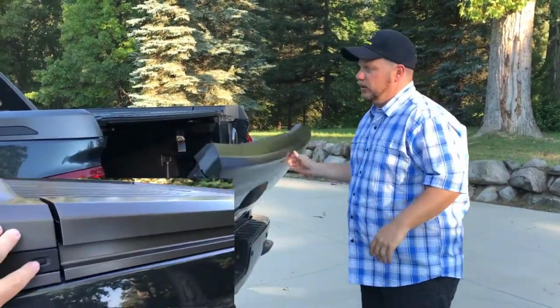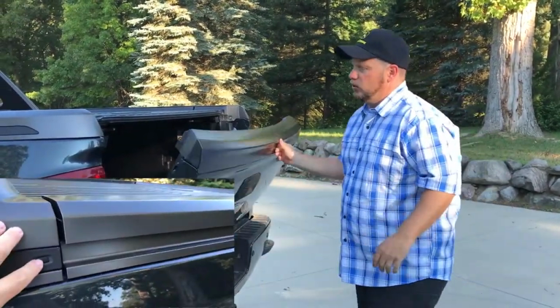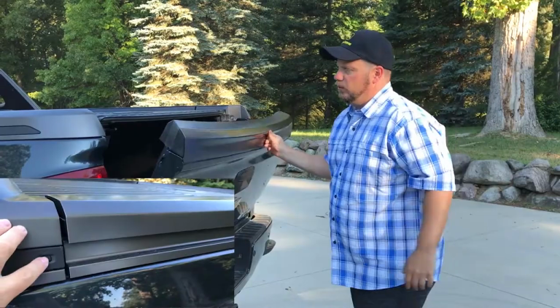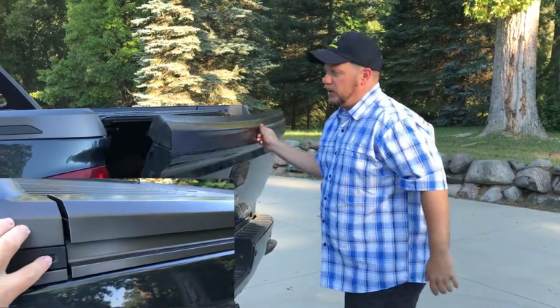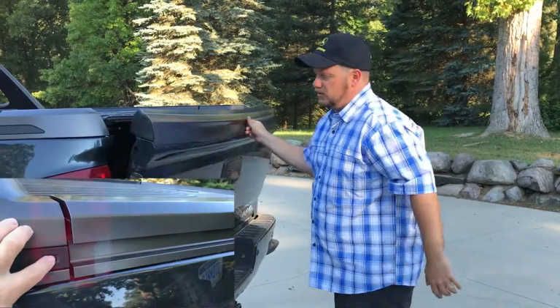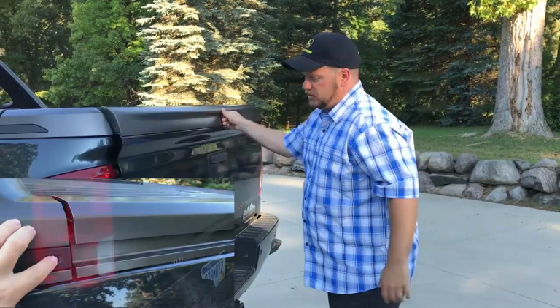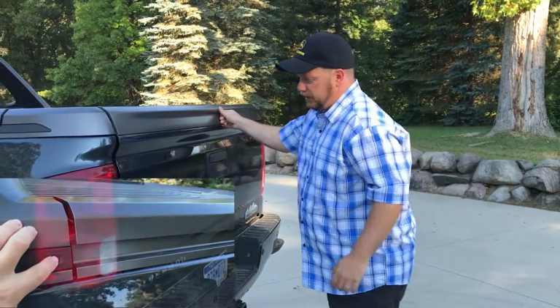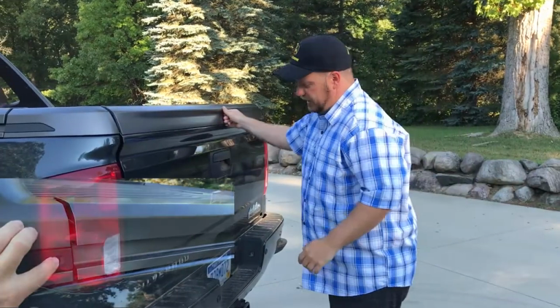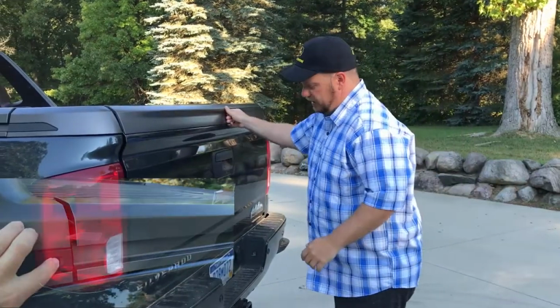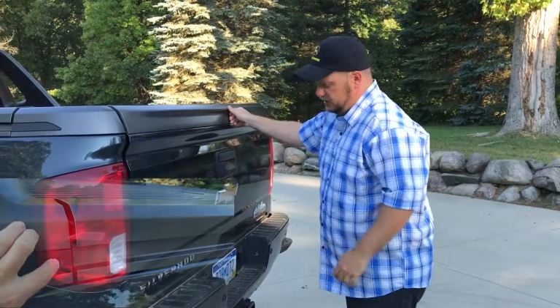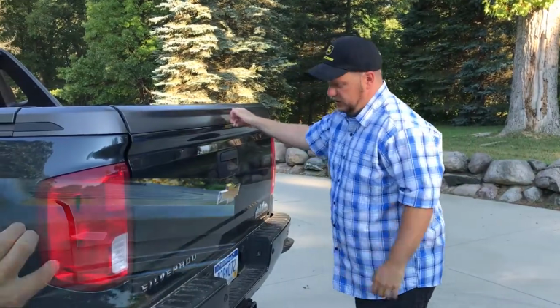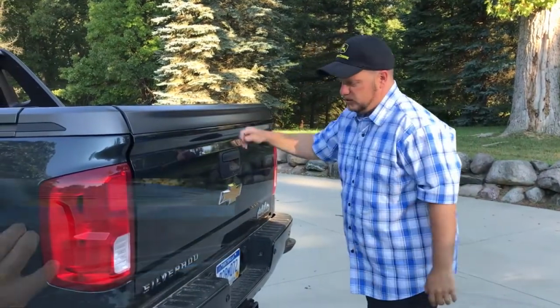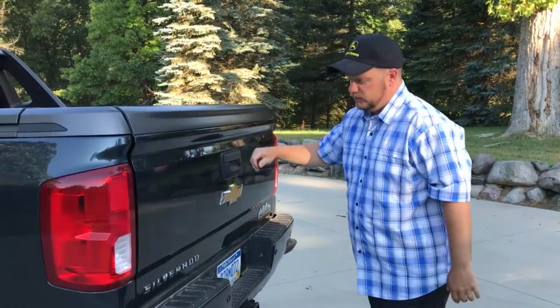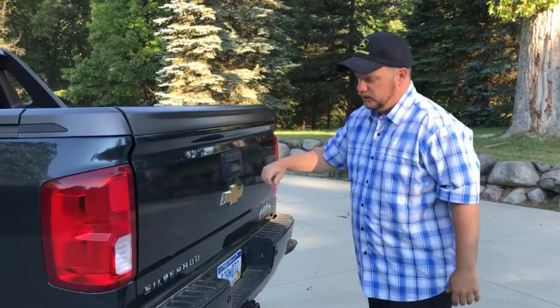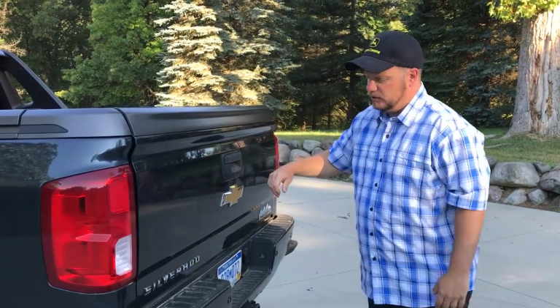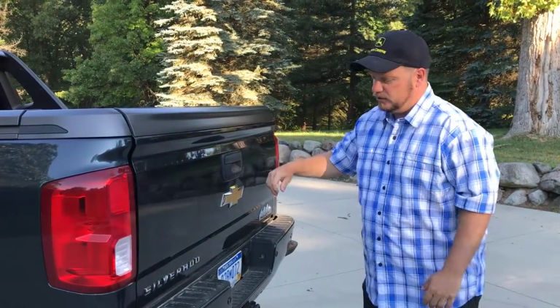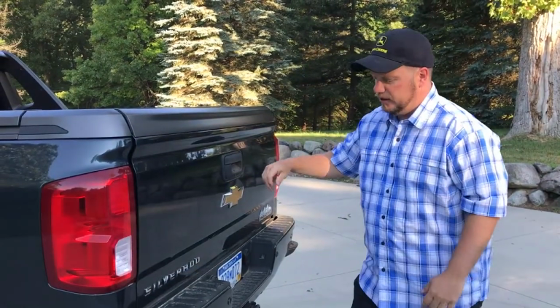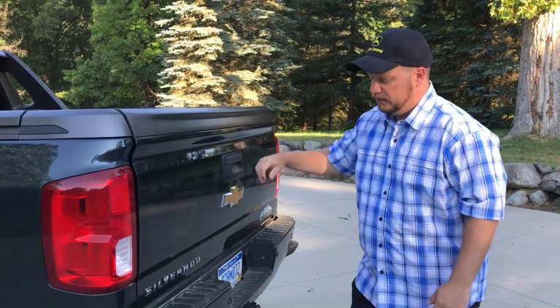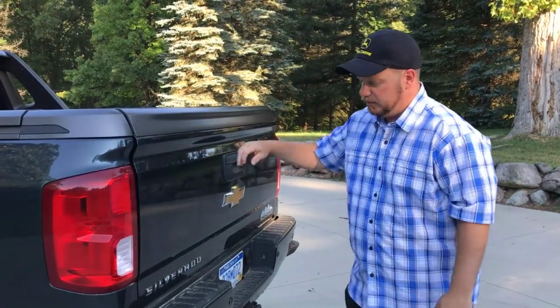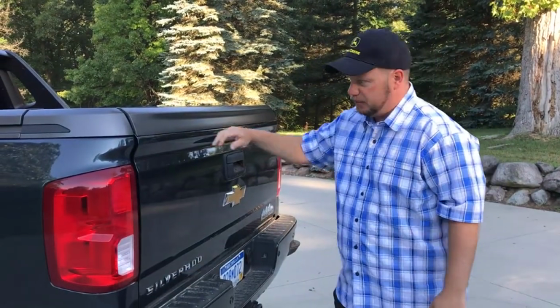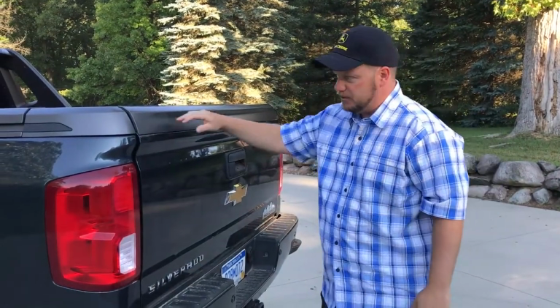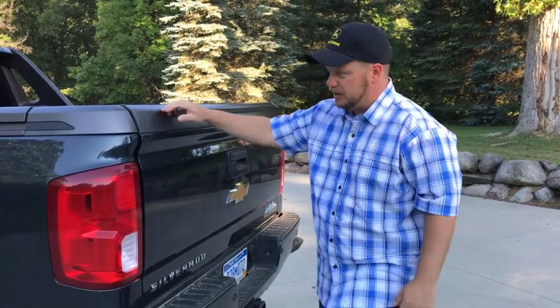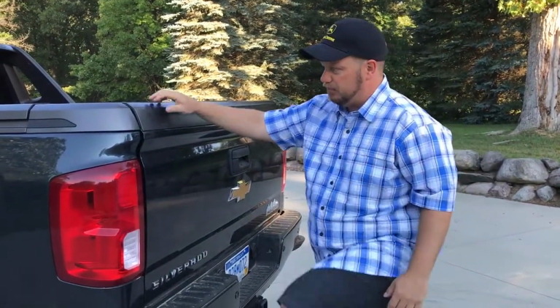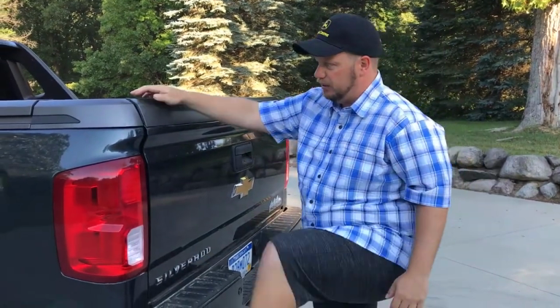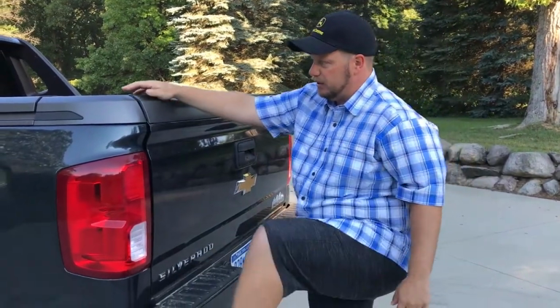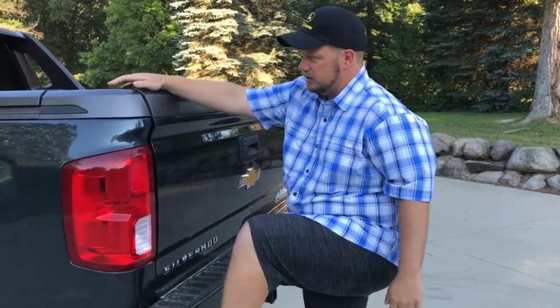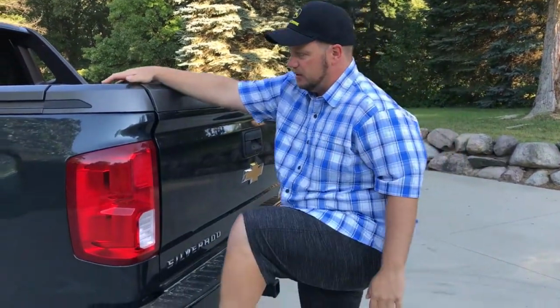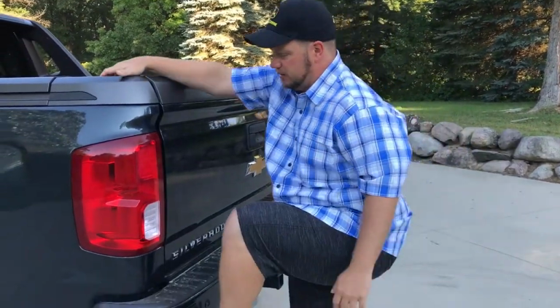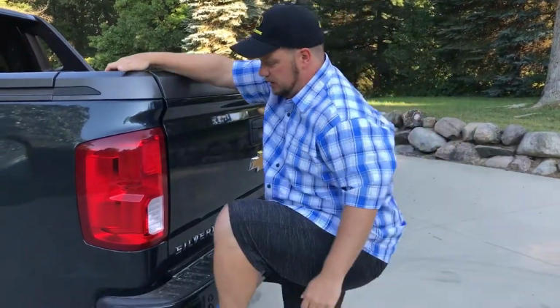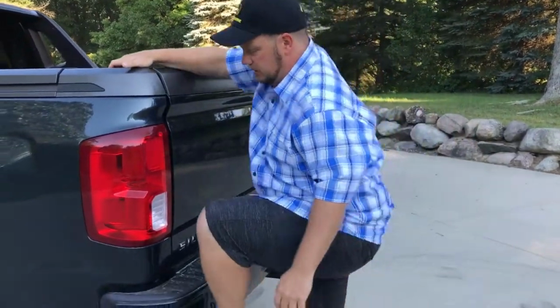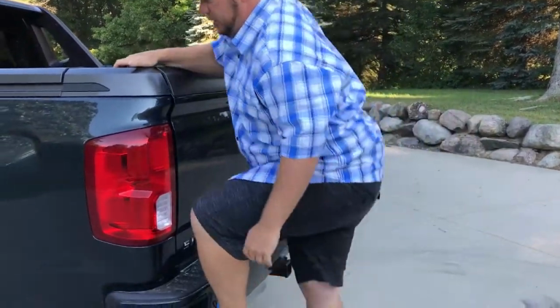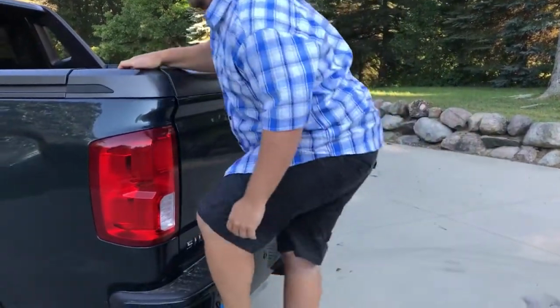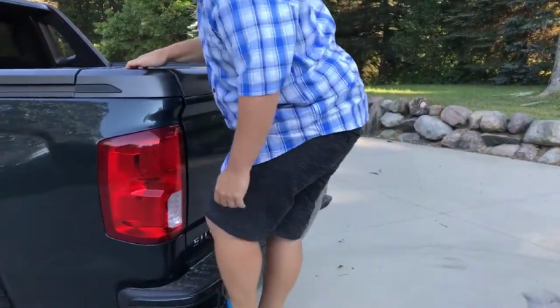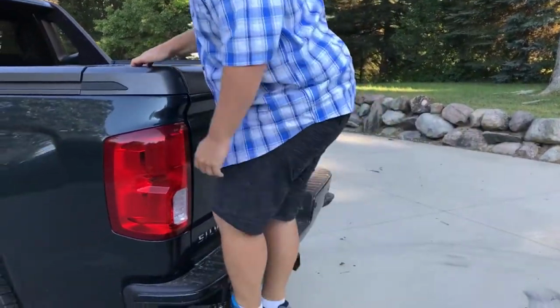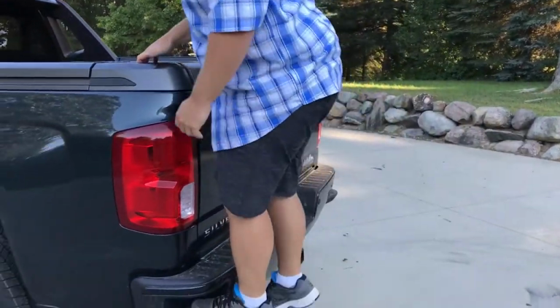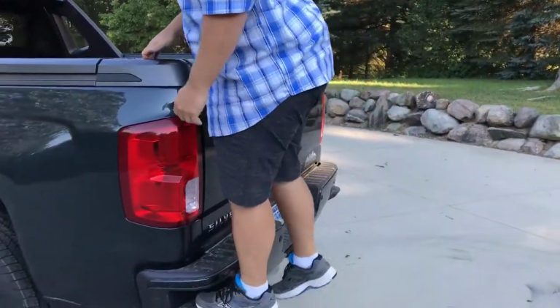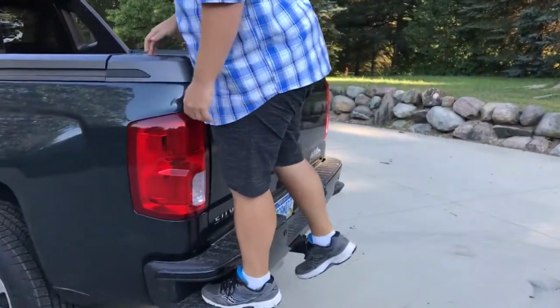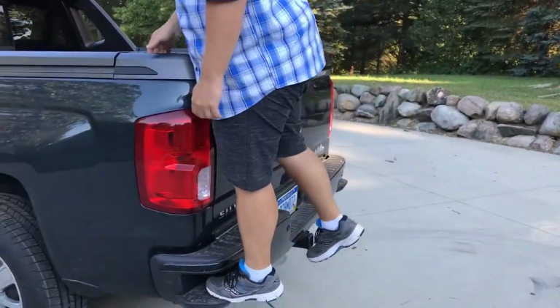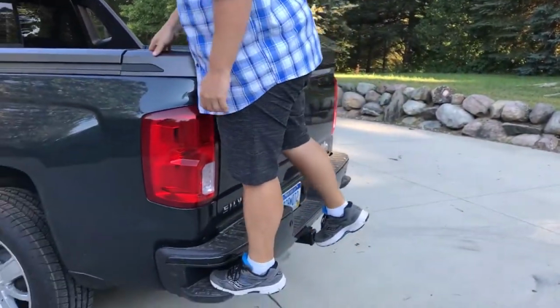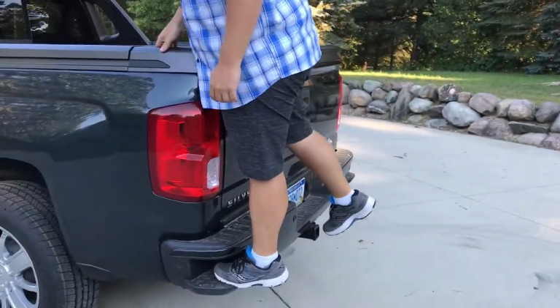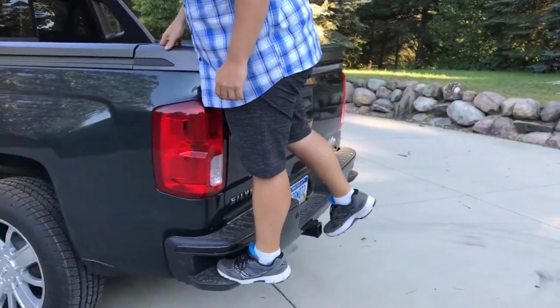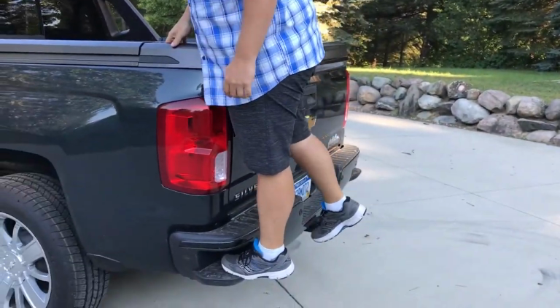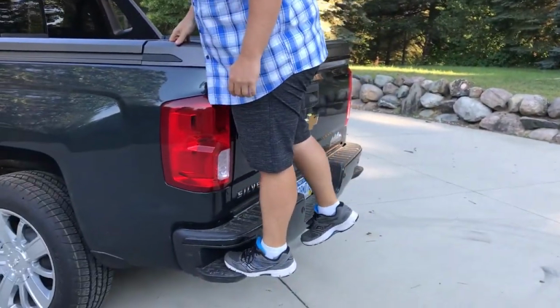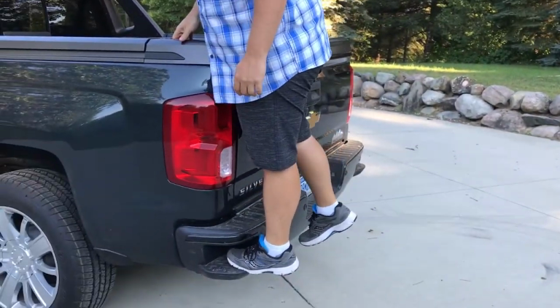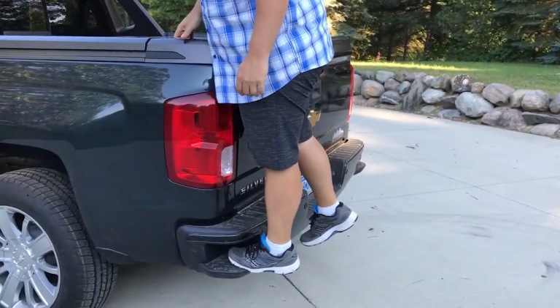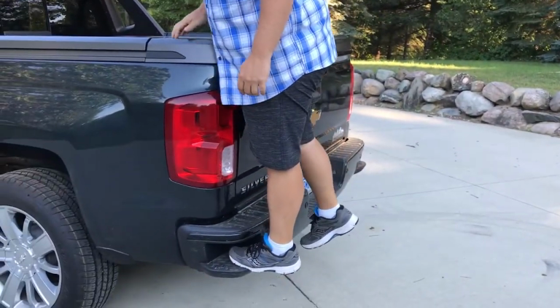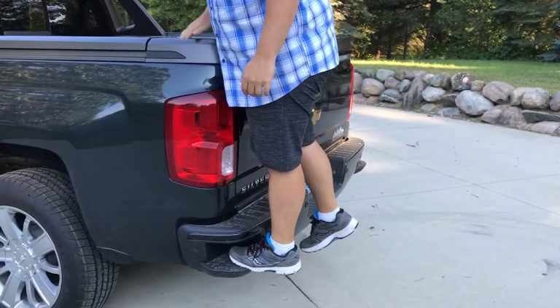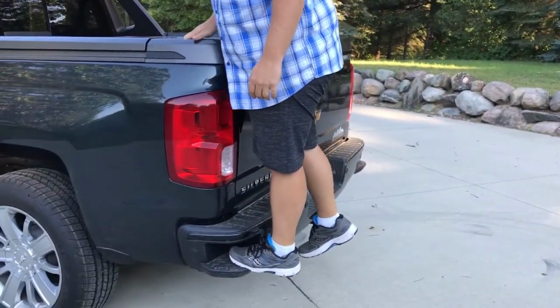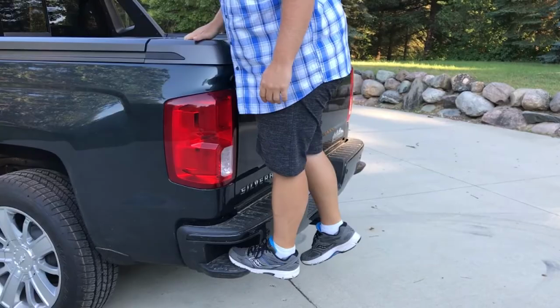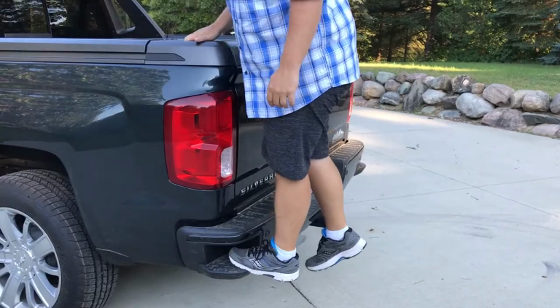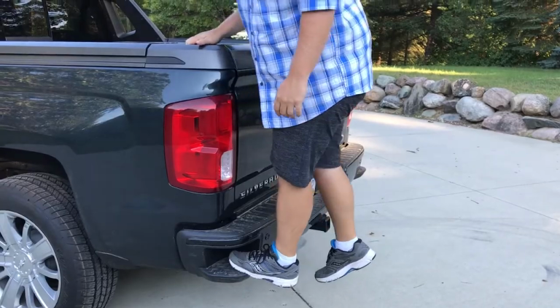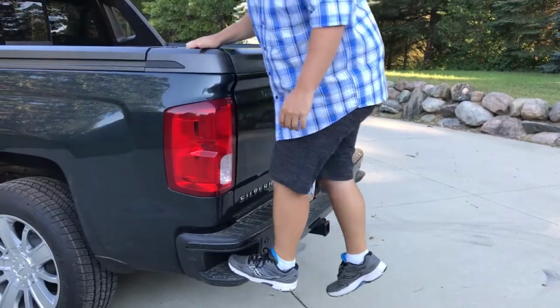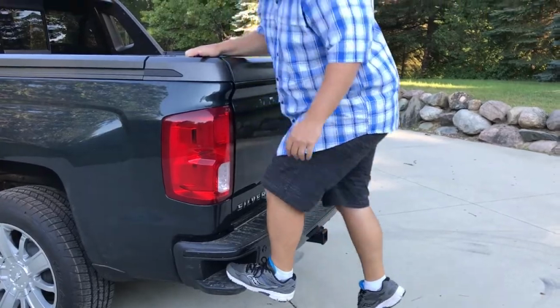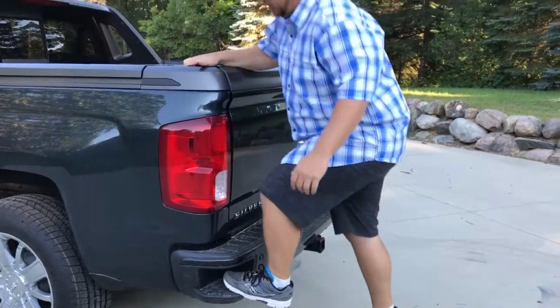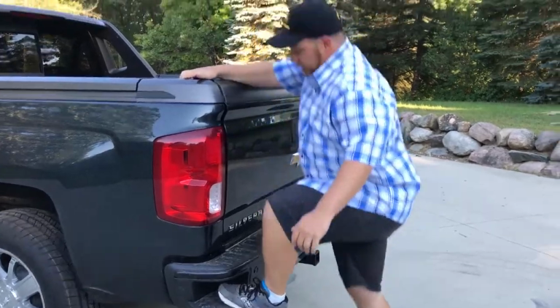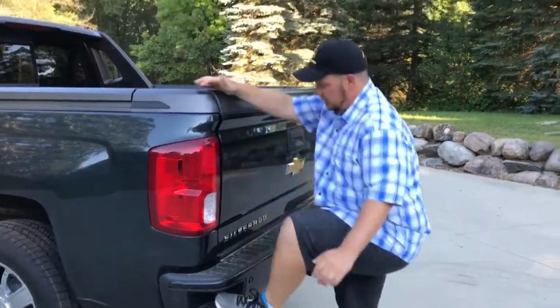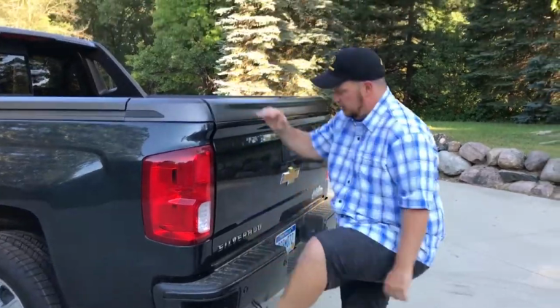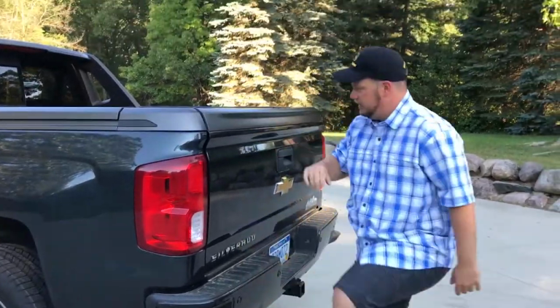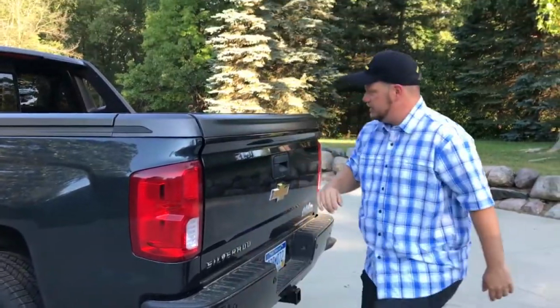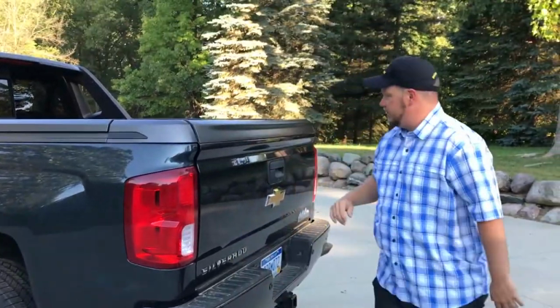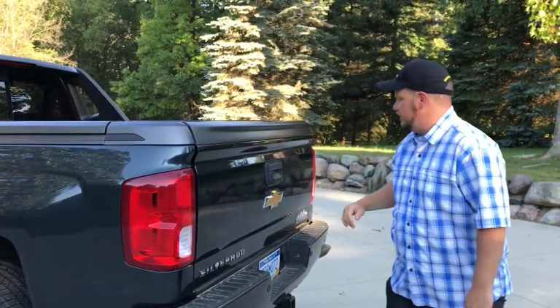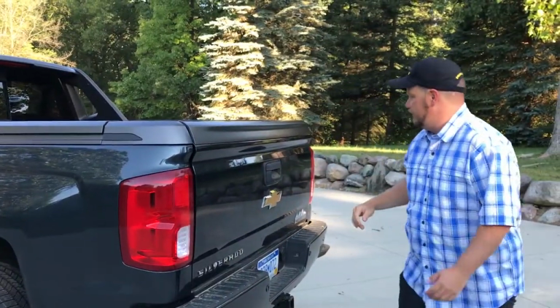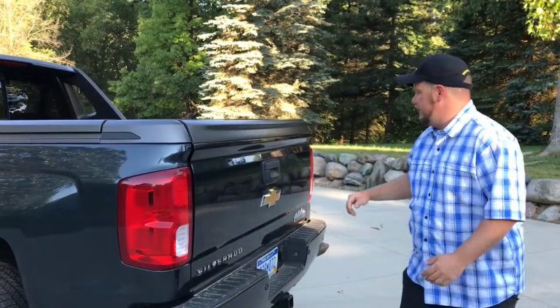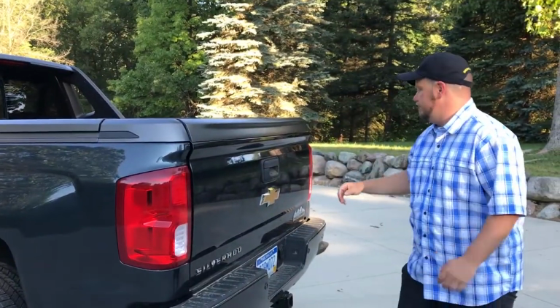One of the cool parts of this package is we also have the bumper step plus — the grab hold. A little bit easier to get in the bed.